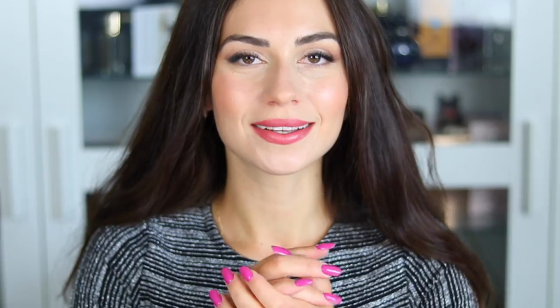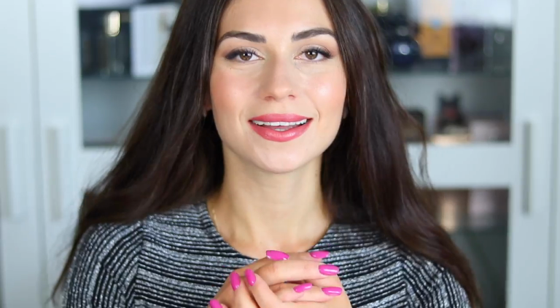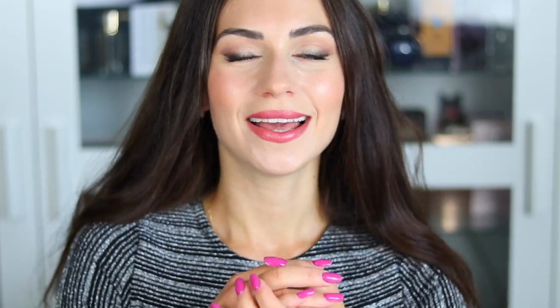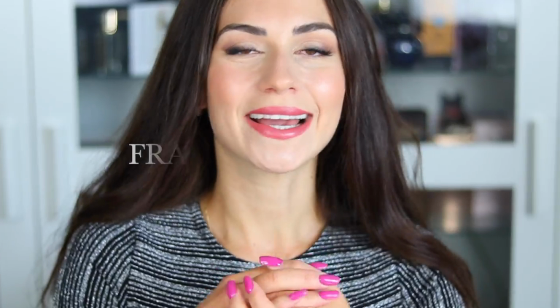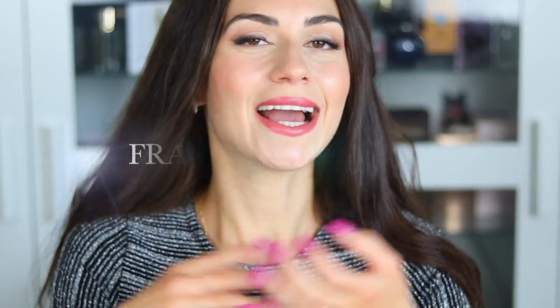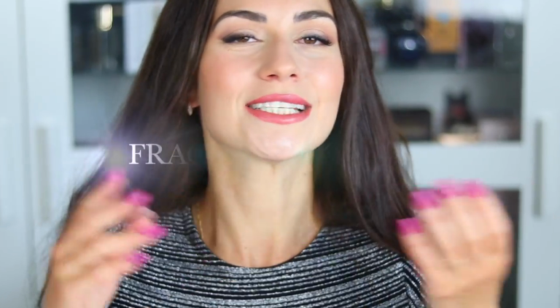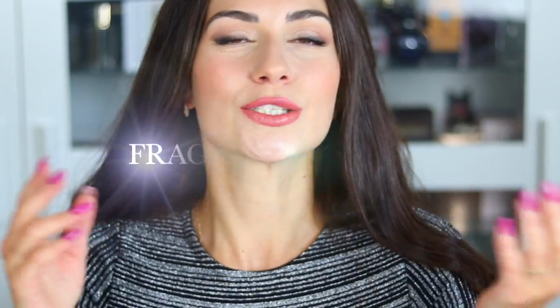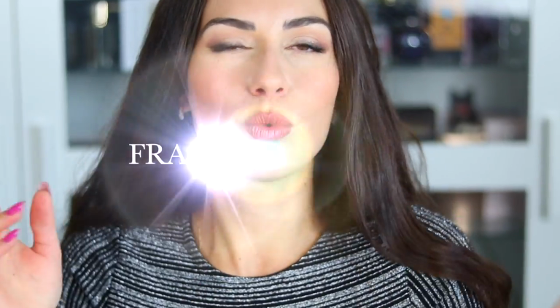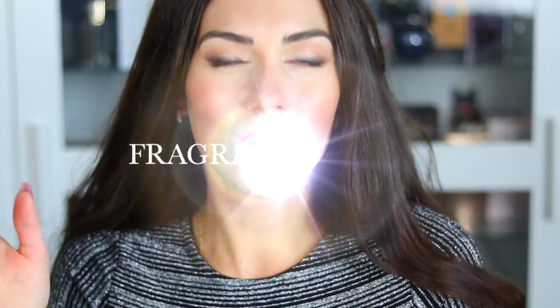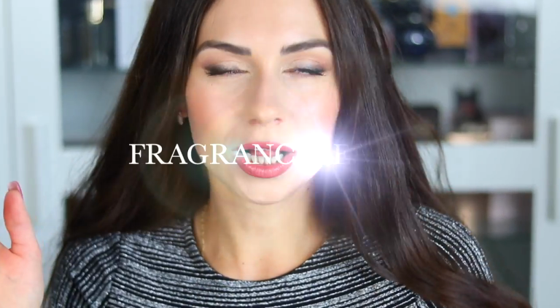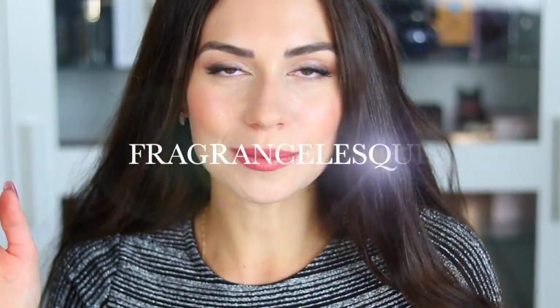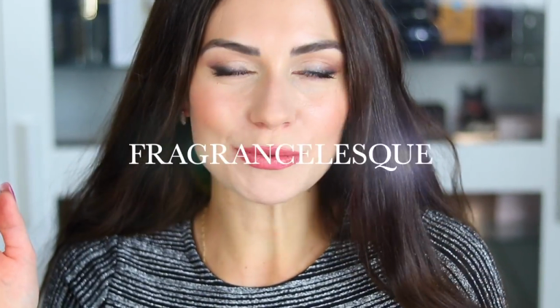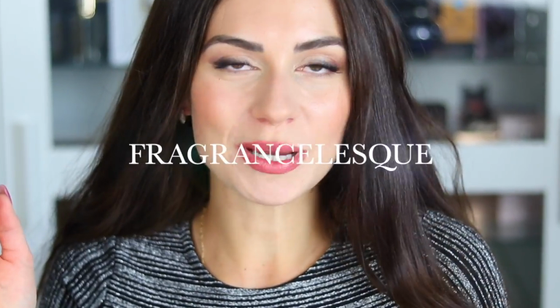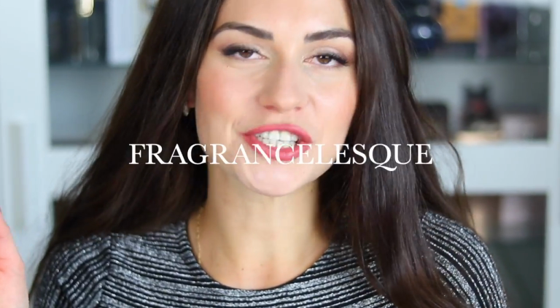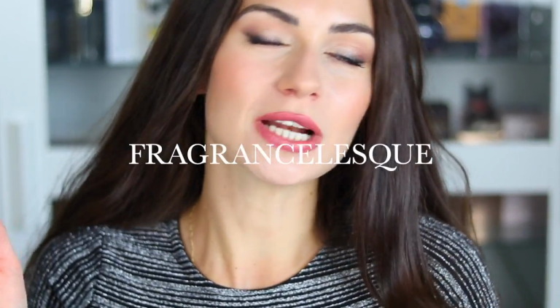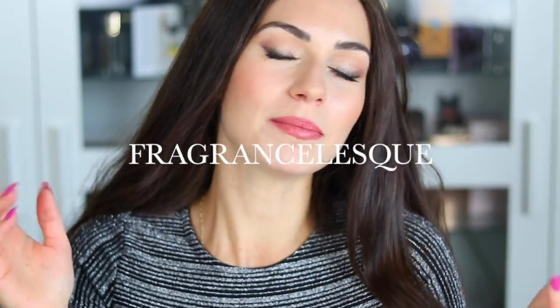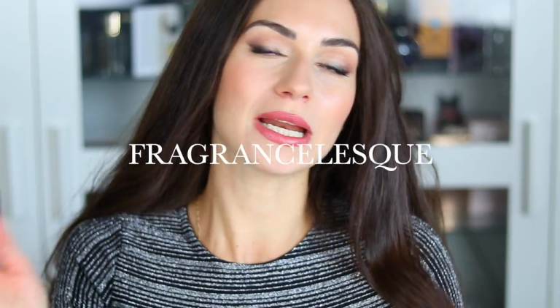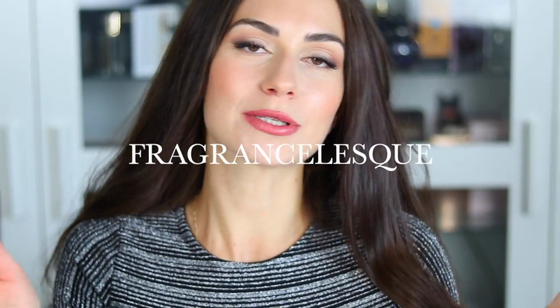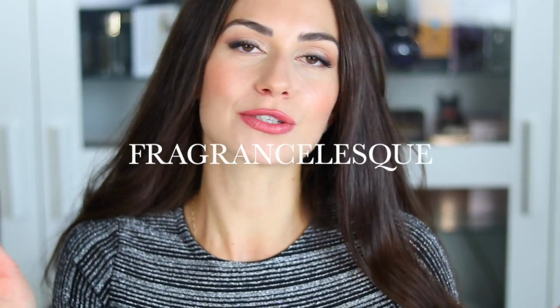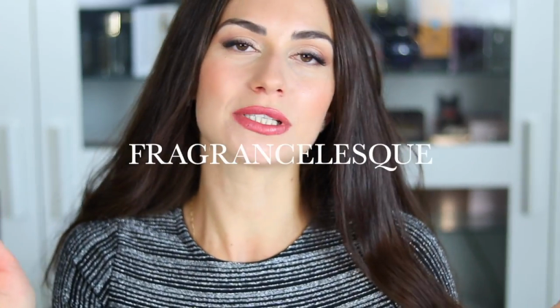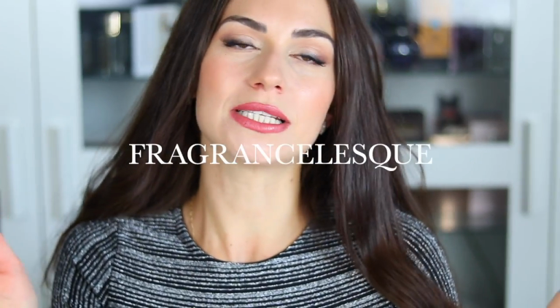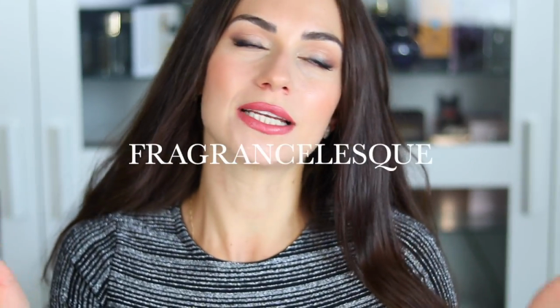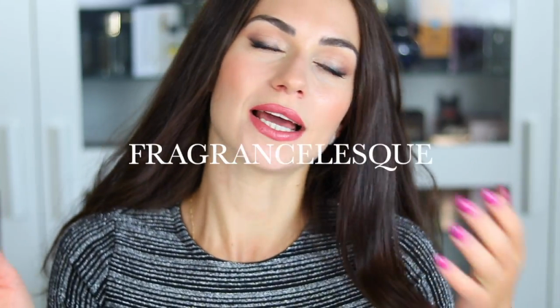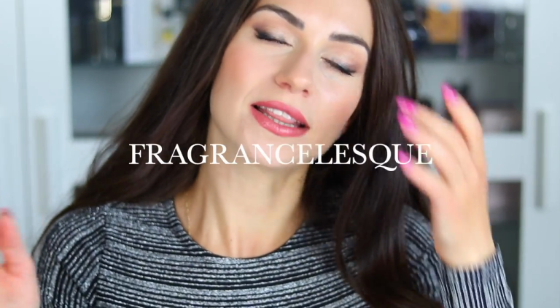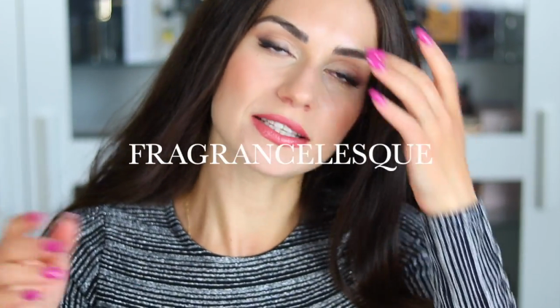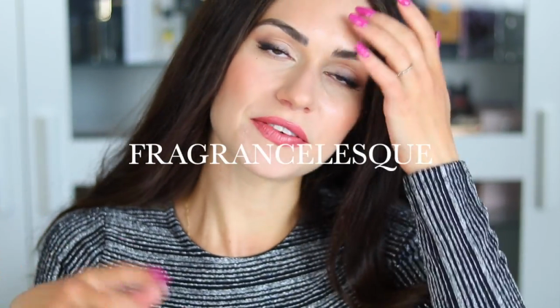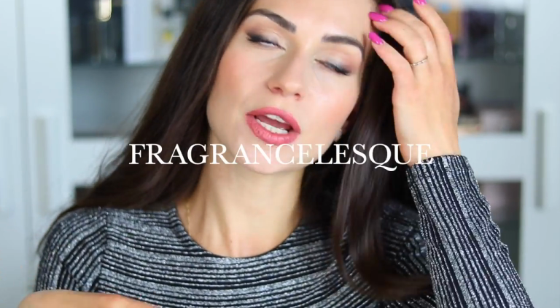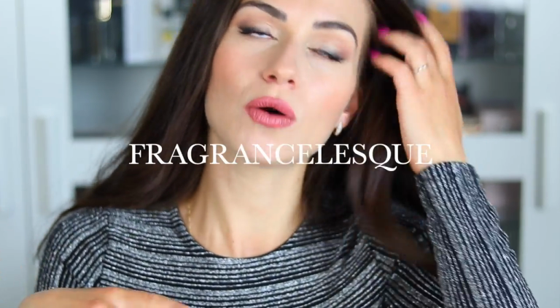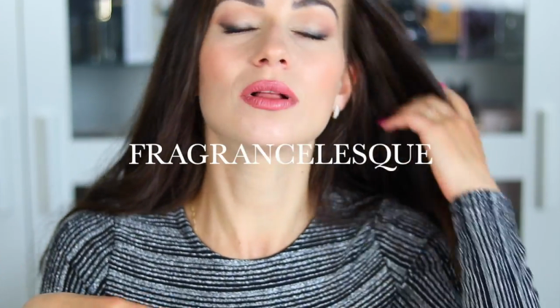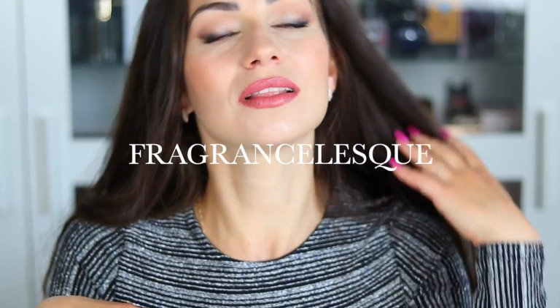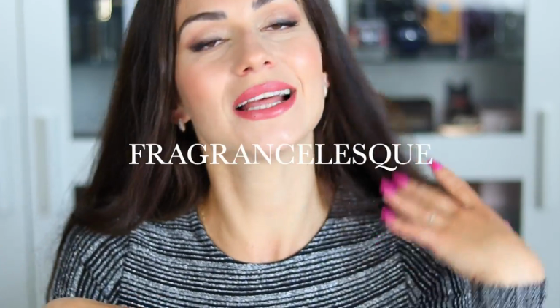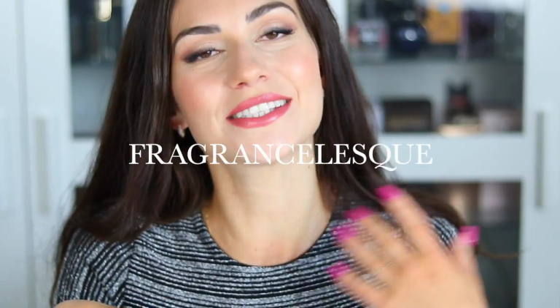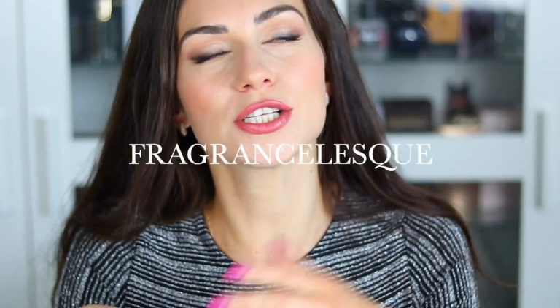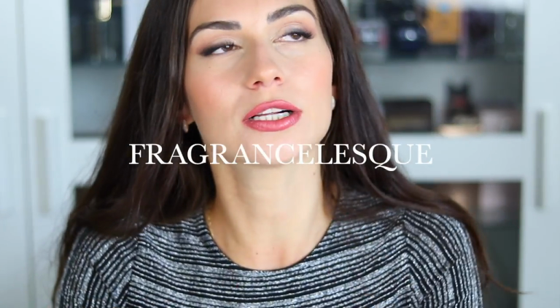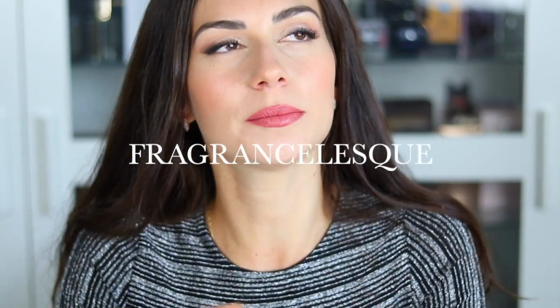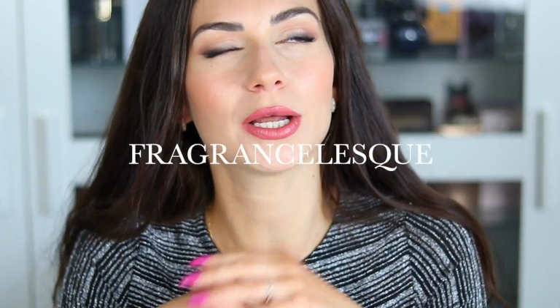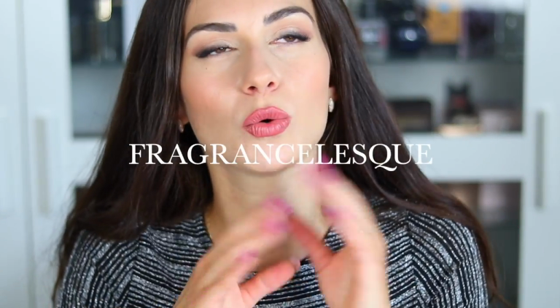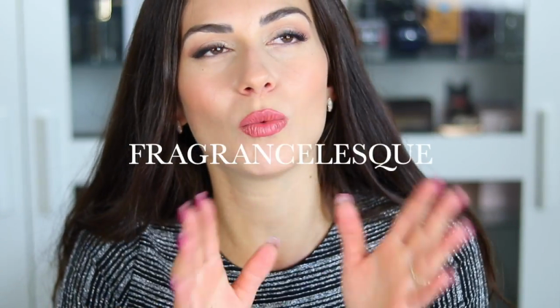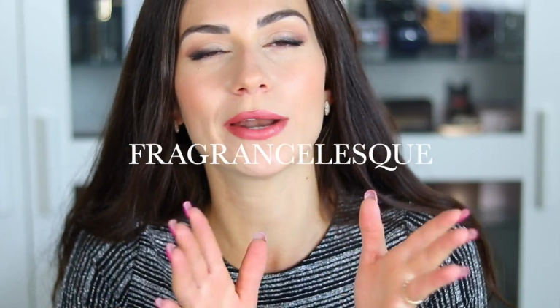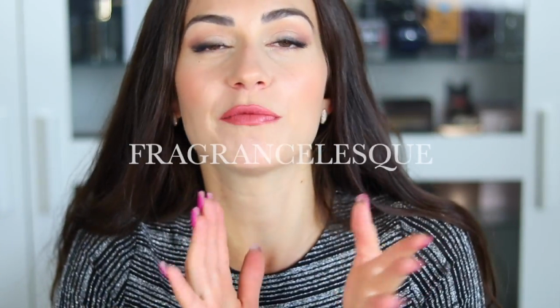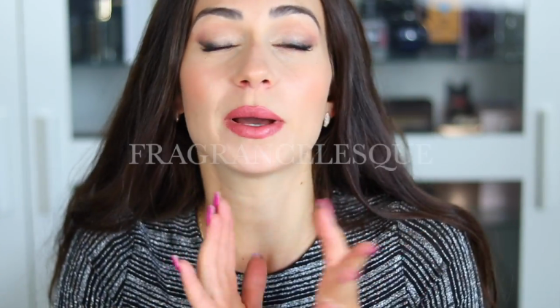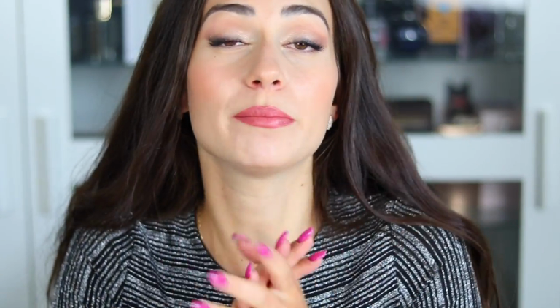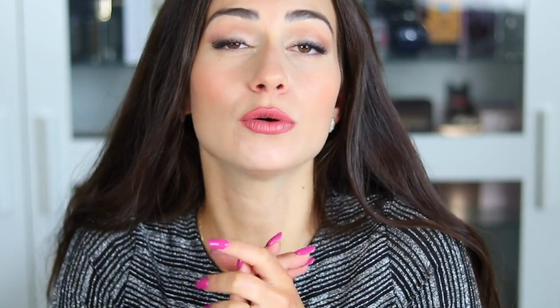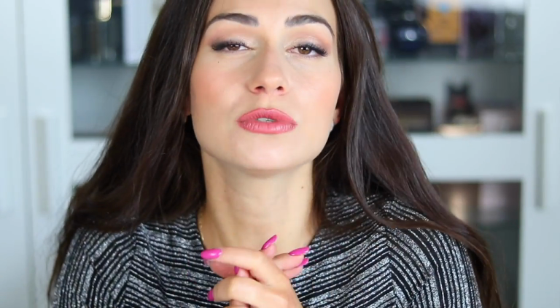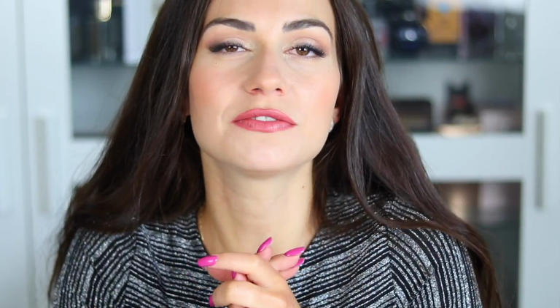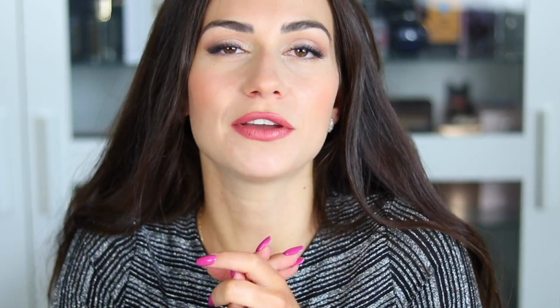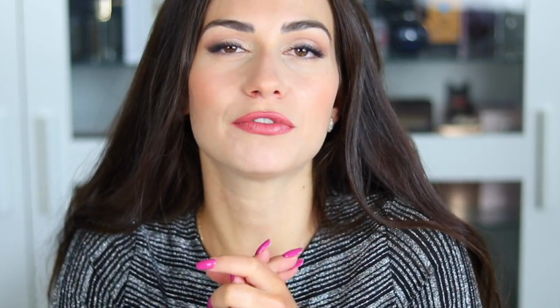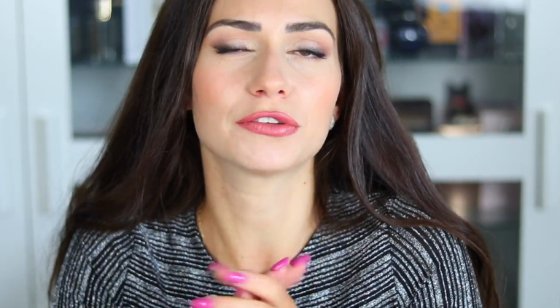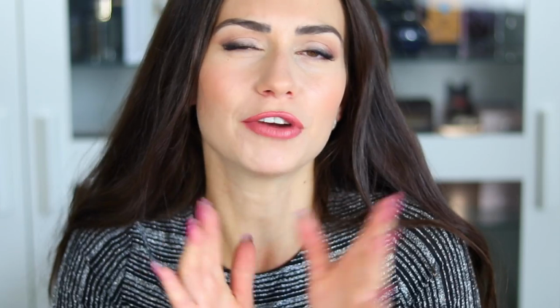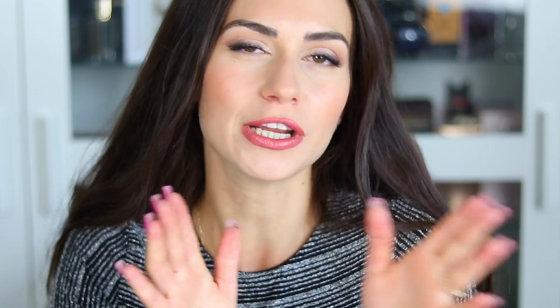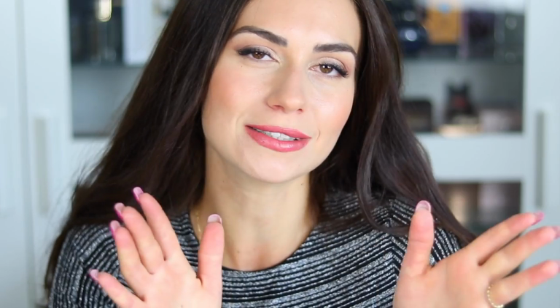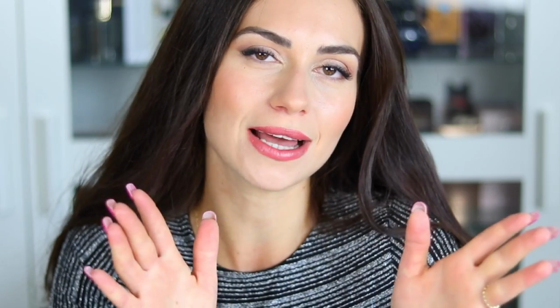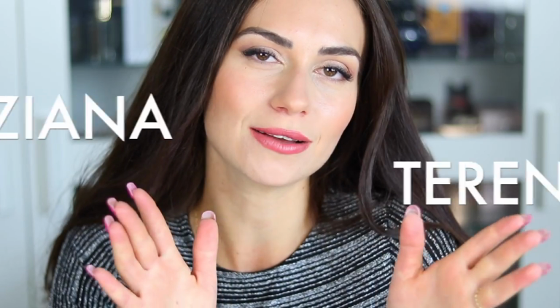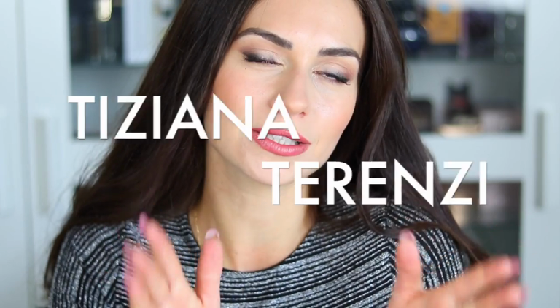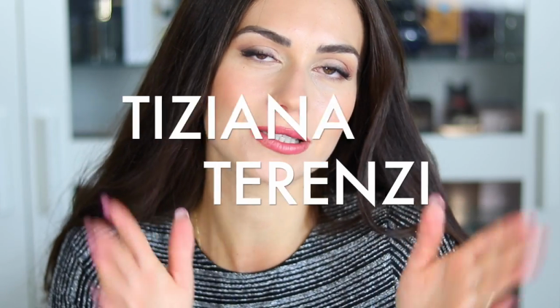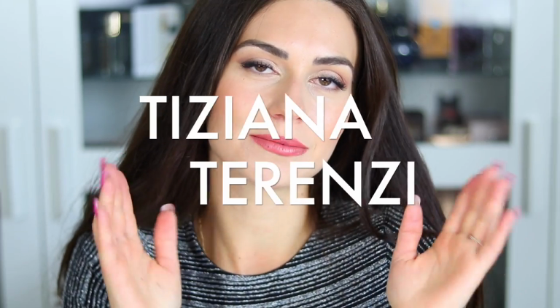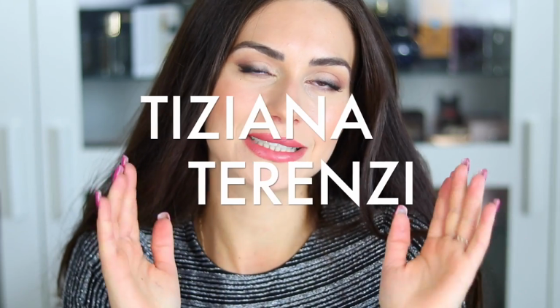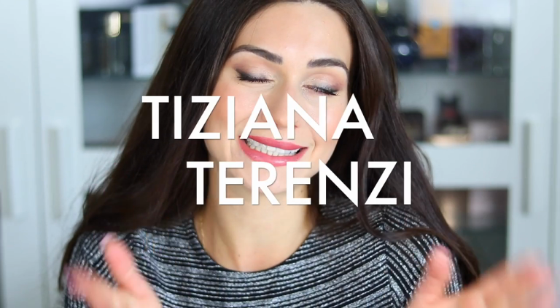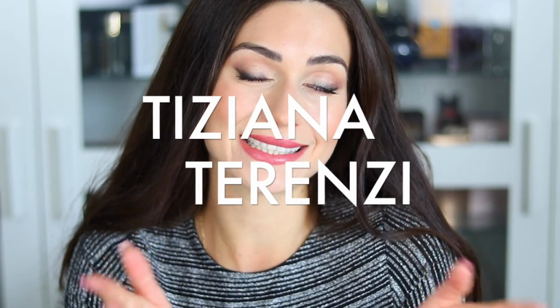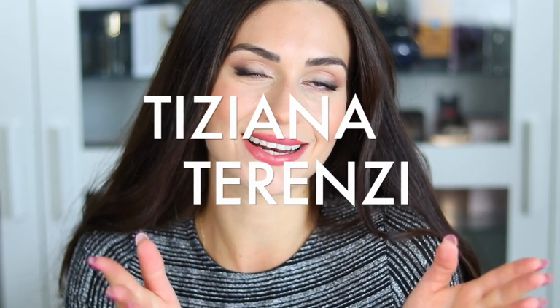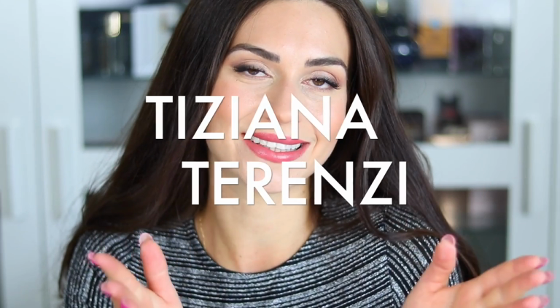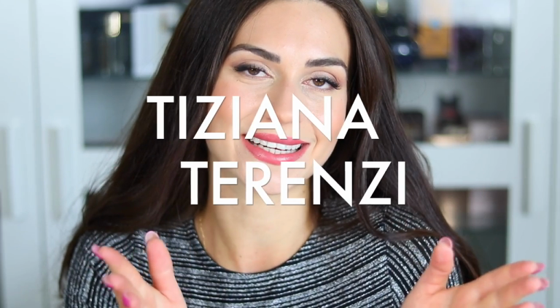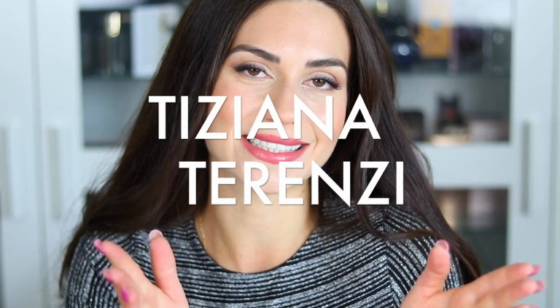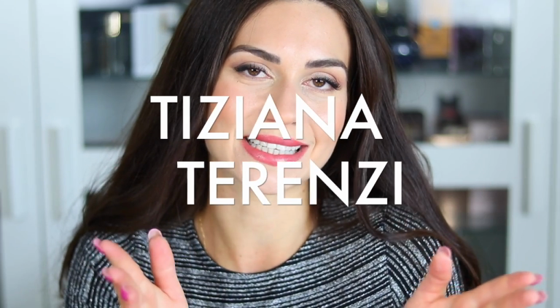Hey guys, welcome to my channel. My name is Kristina. In this video, let's talk about one of my most favorite fragrance houses, Tiziana Terenzi.